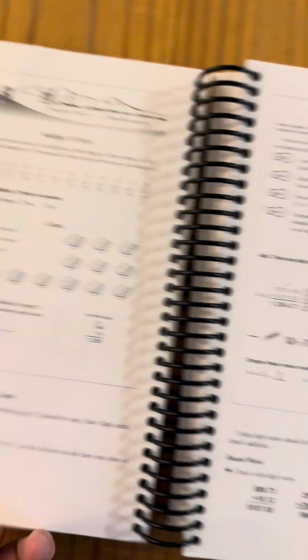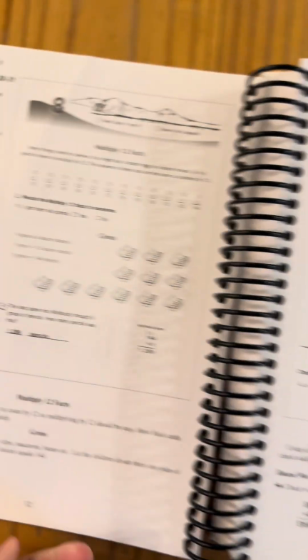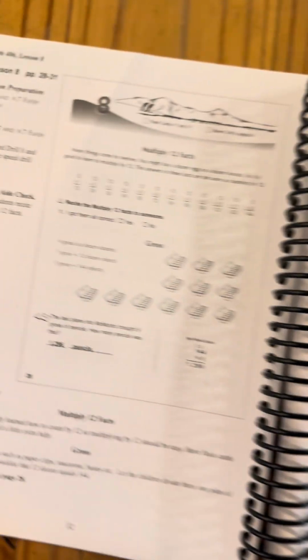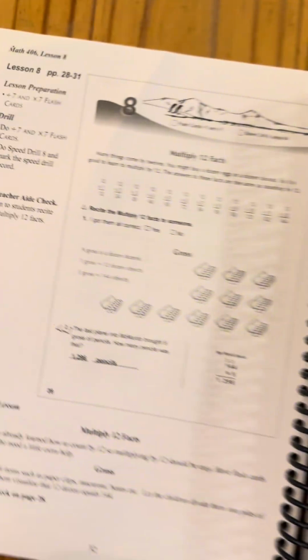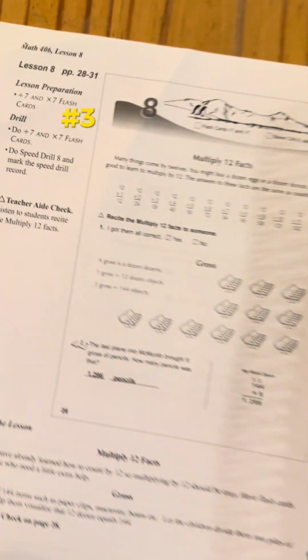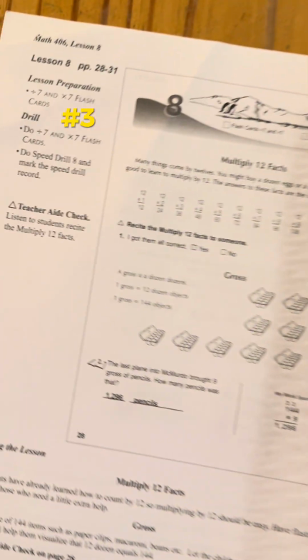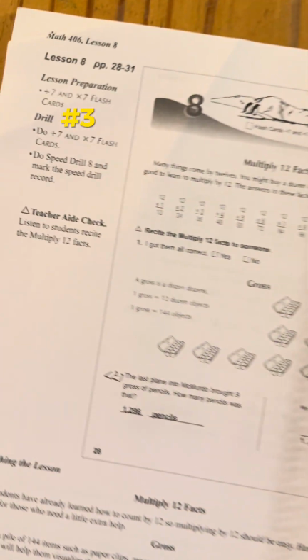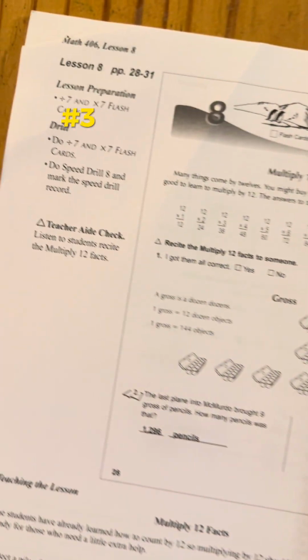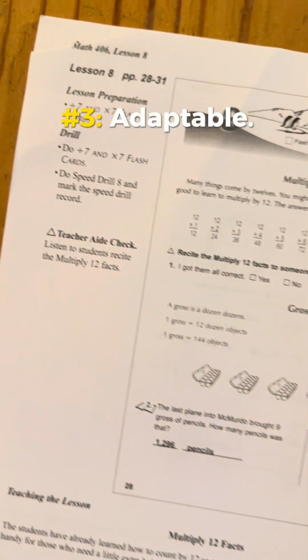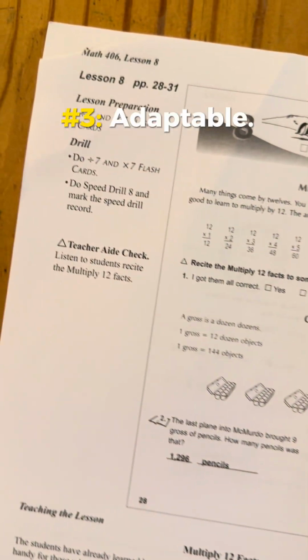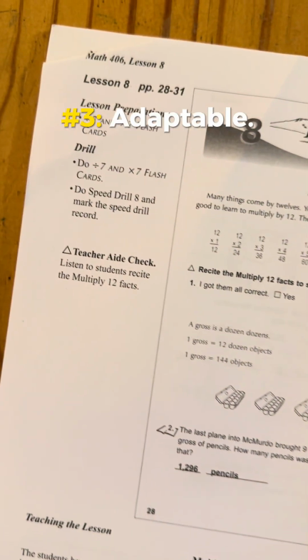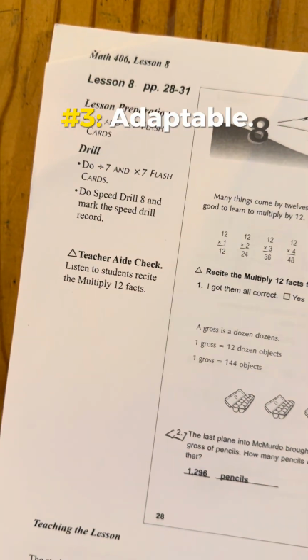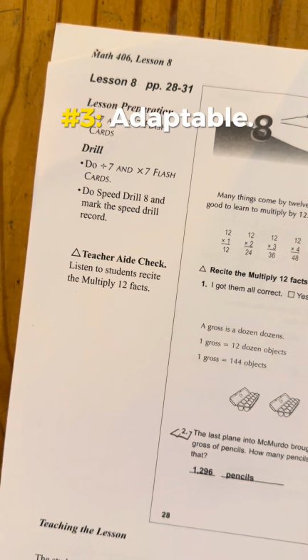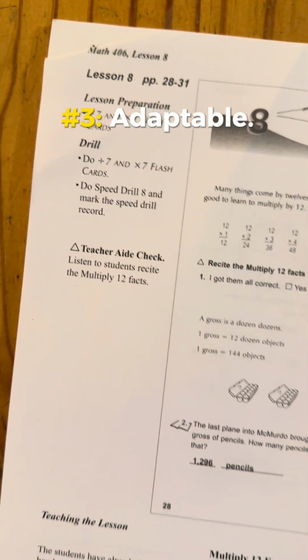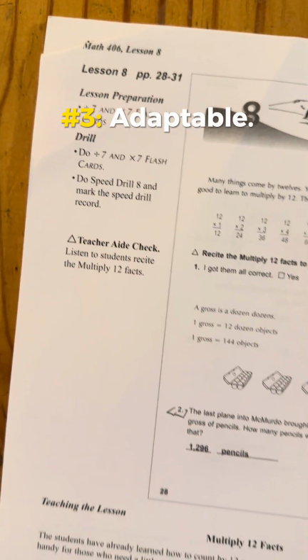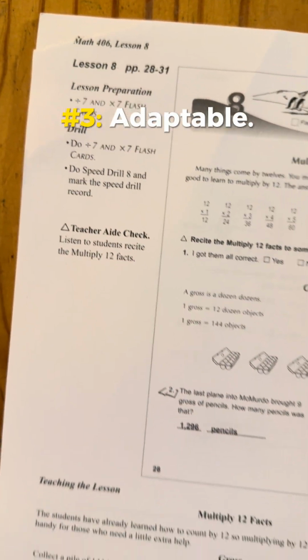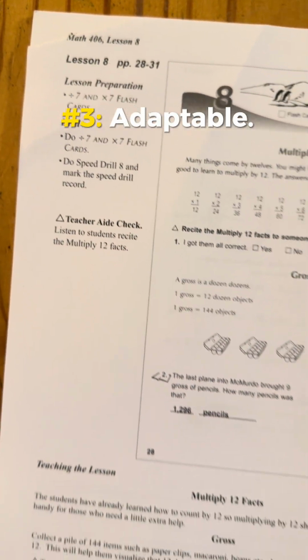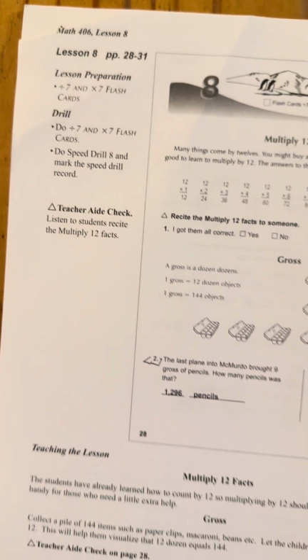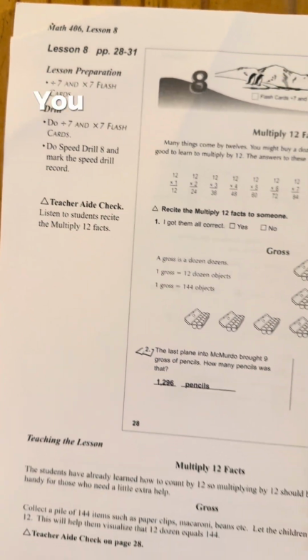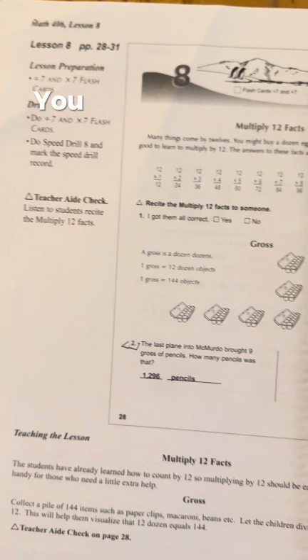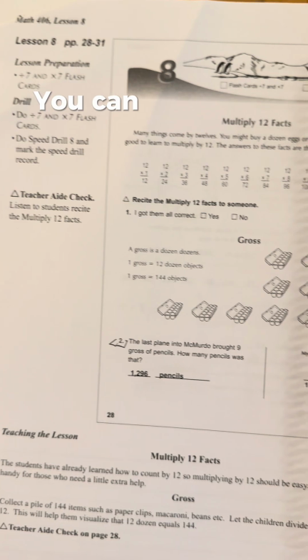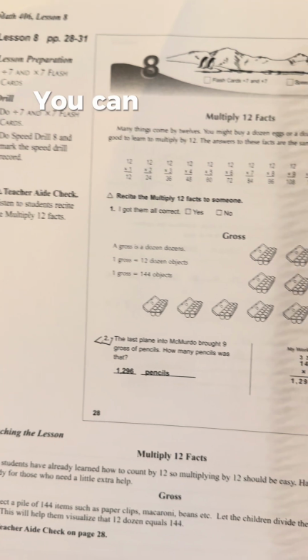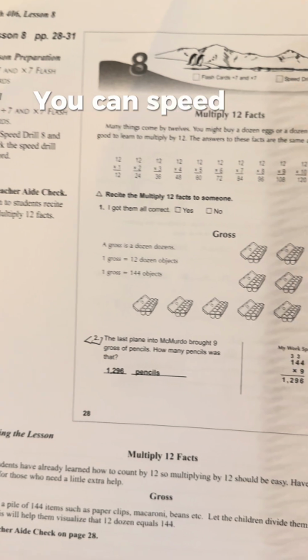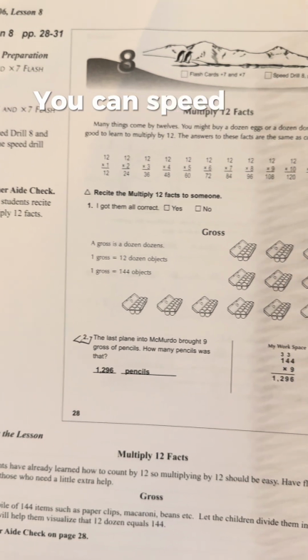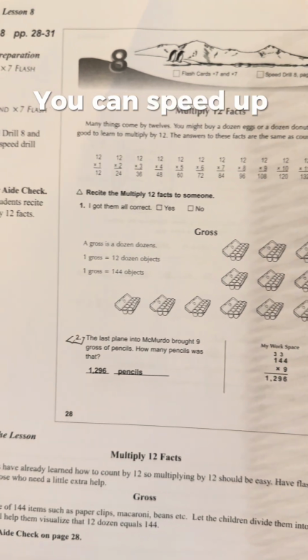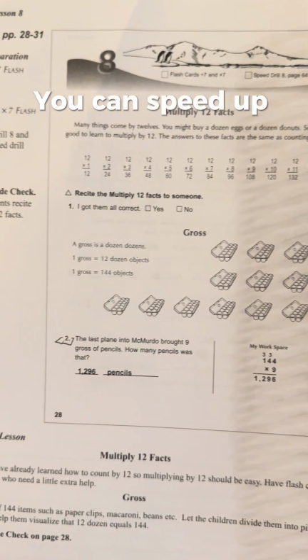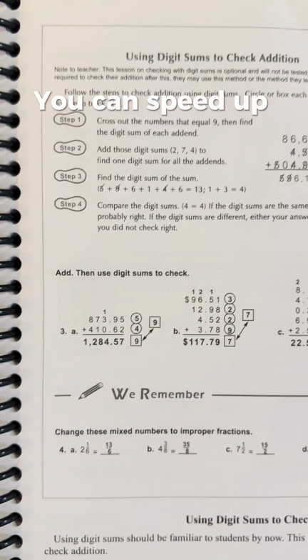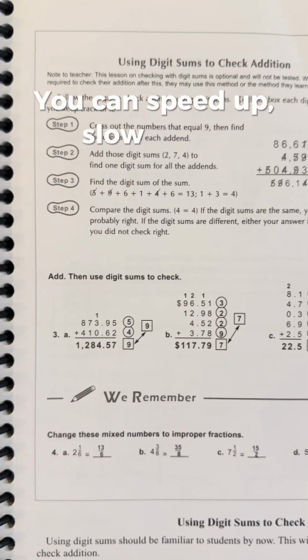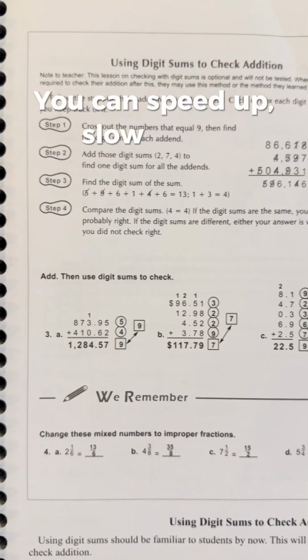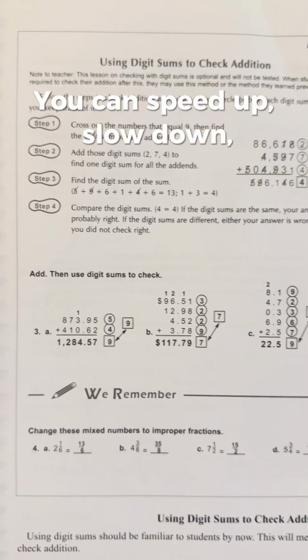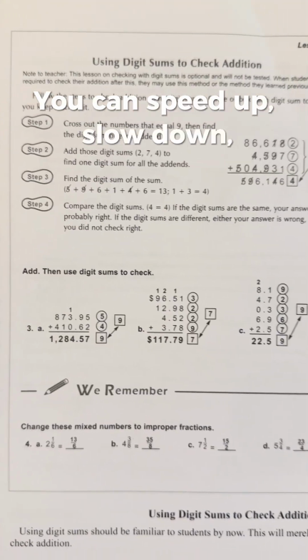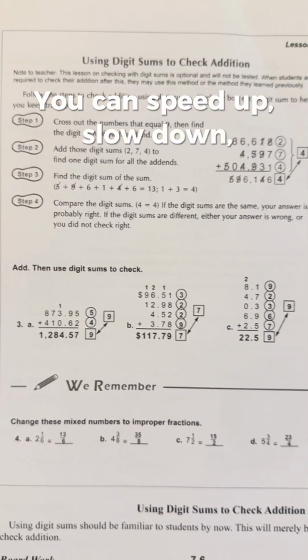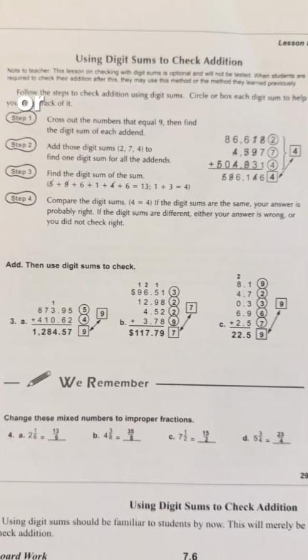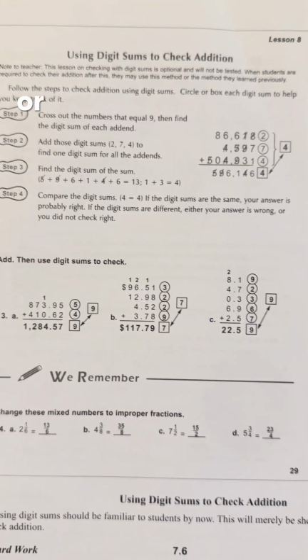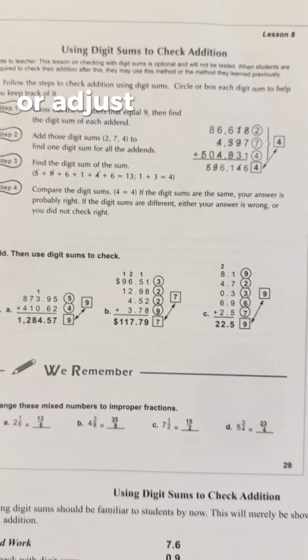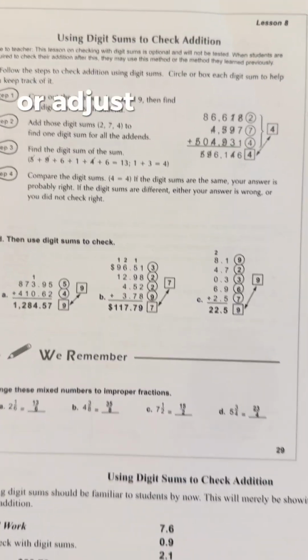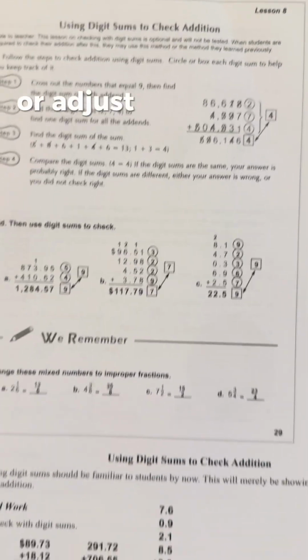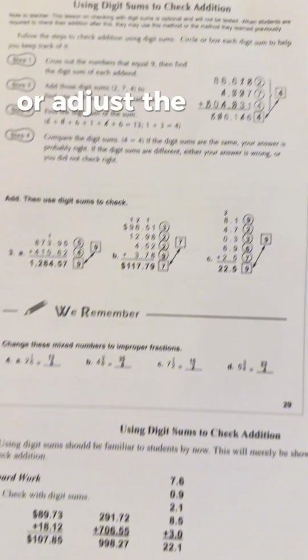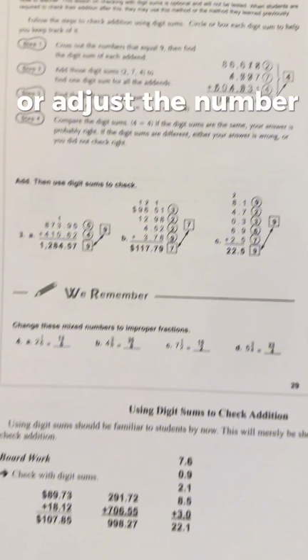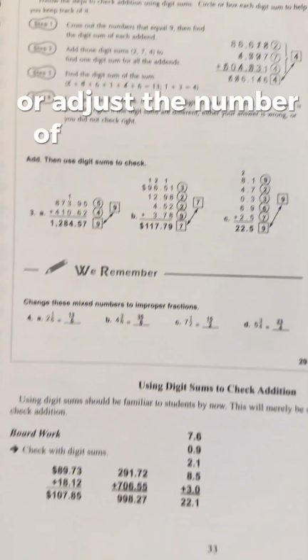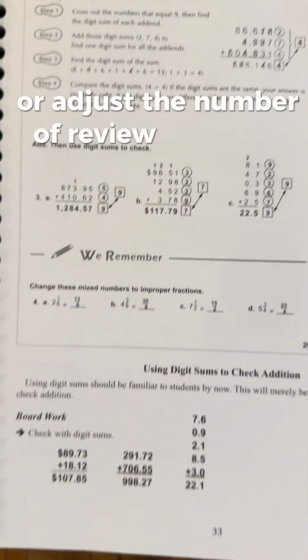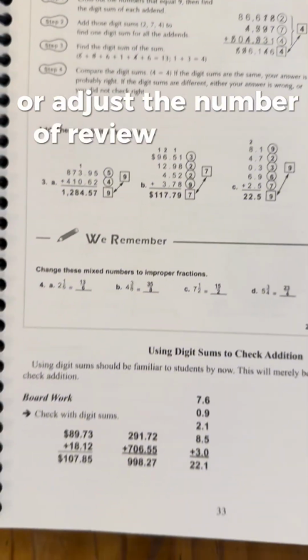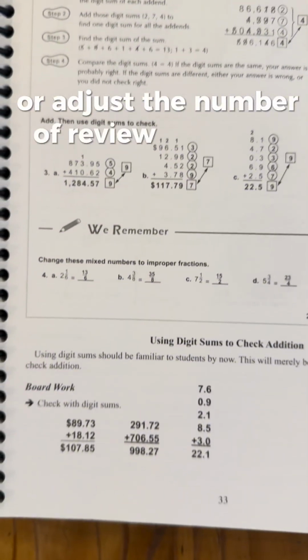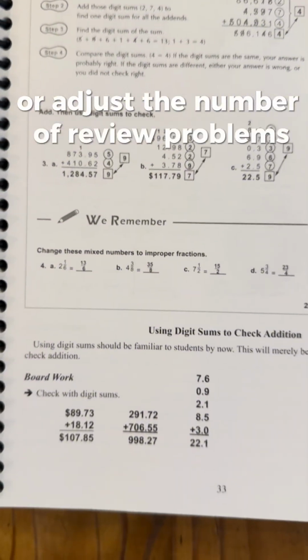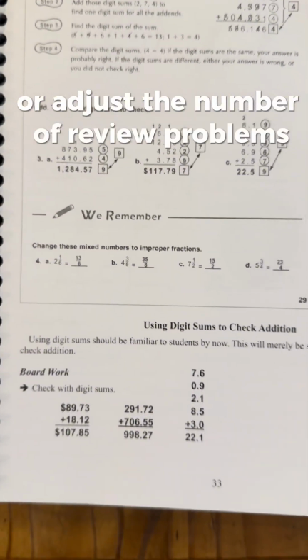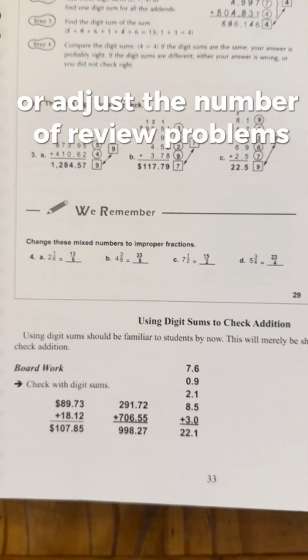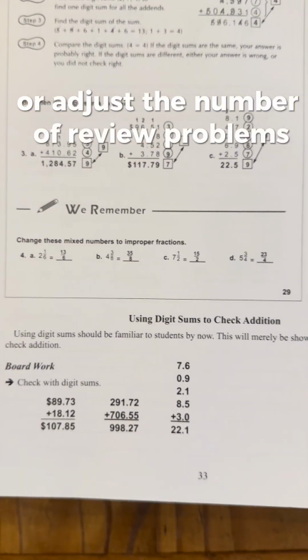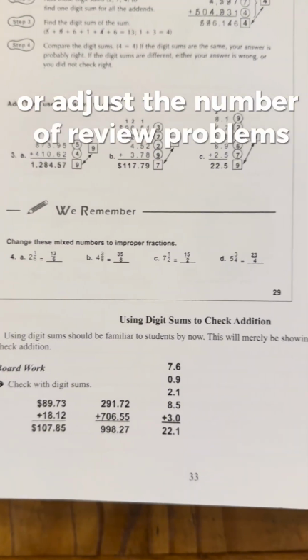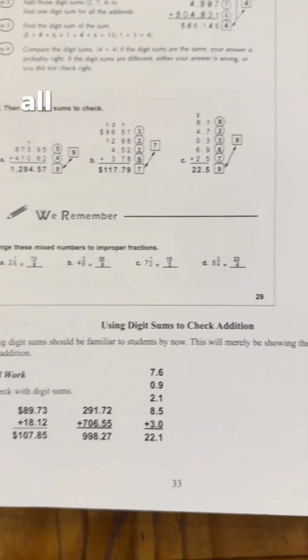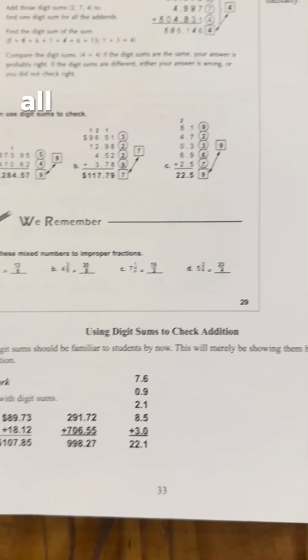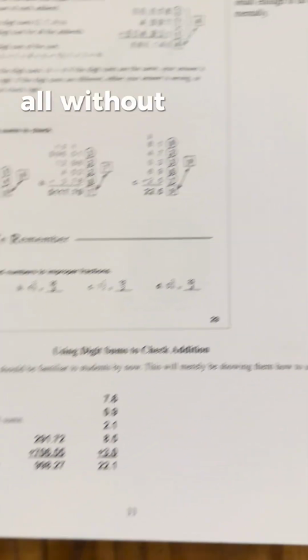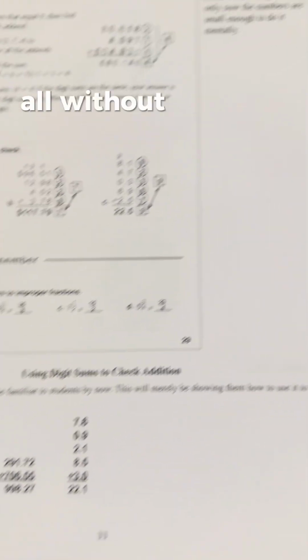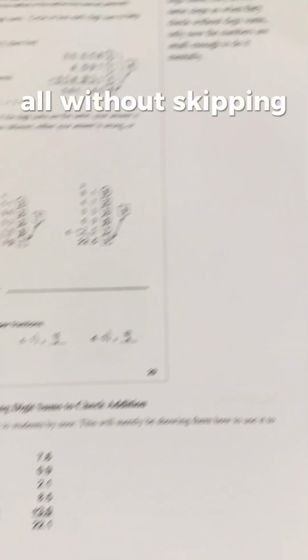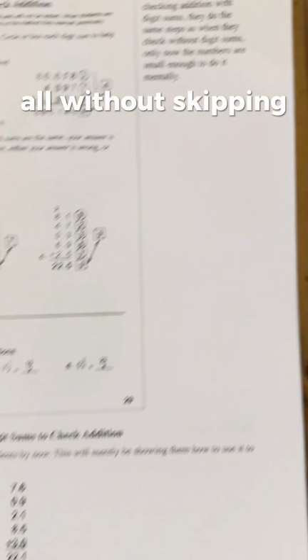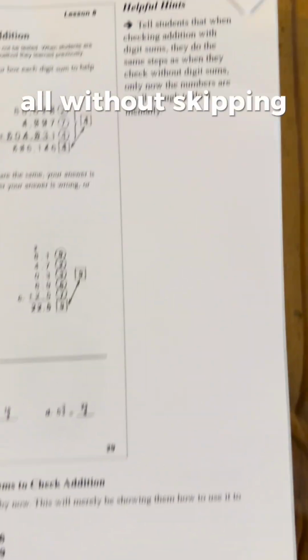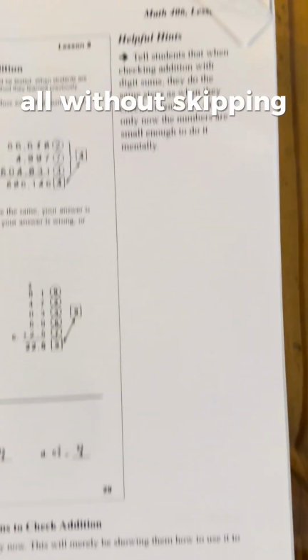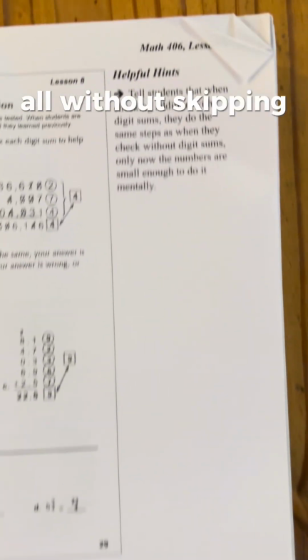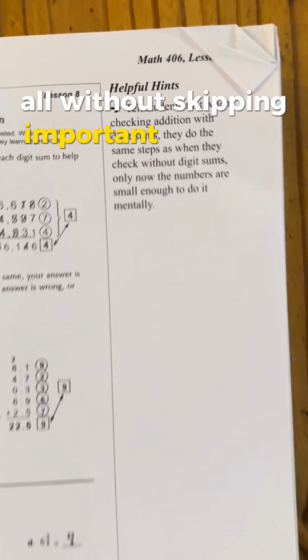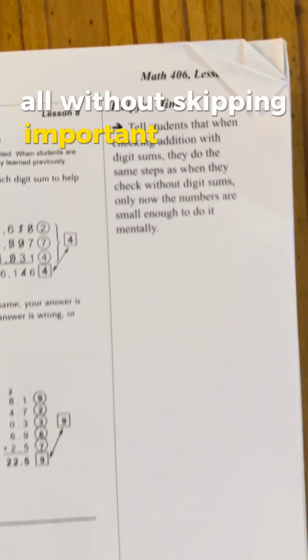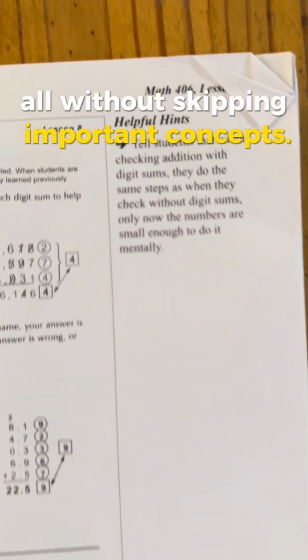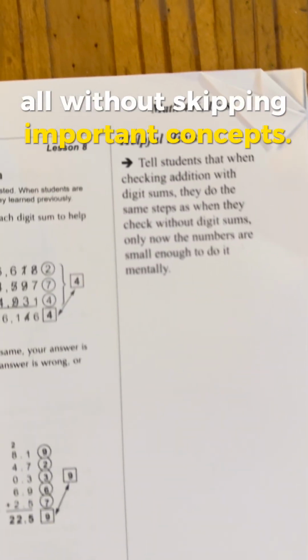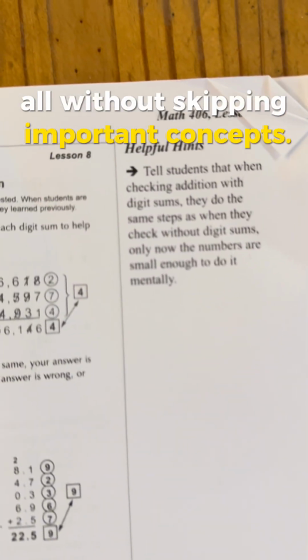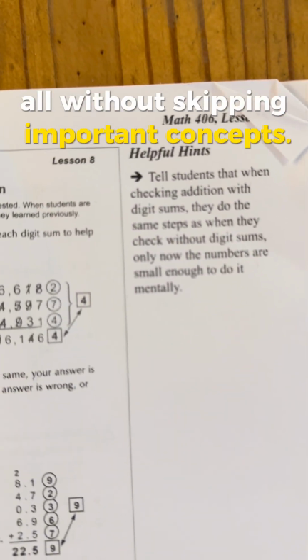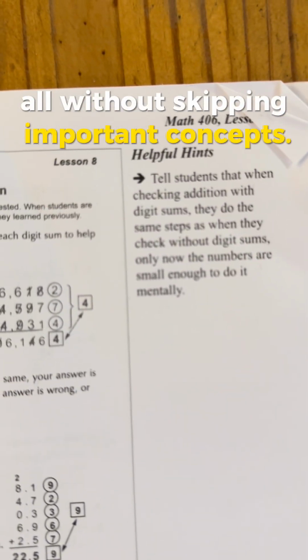Number three: adaptable. You can speed up, slow down, or adjust the number of review problems, all without skipping important concepts.